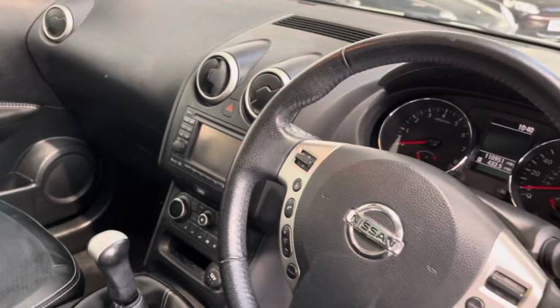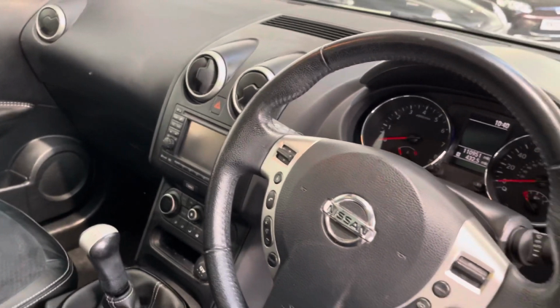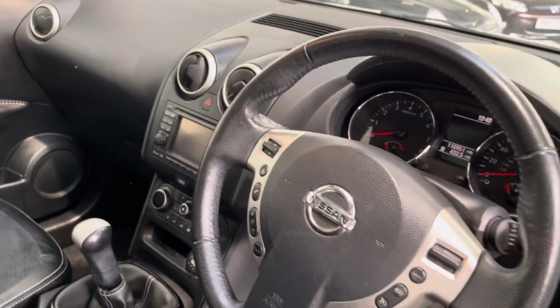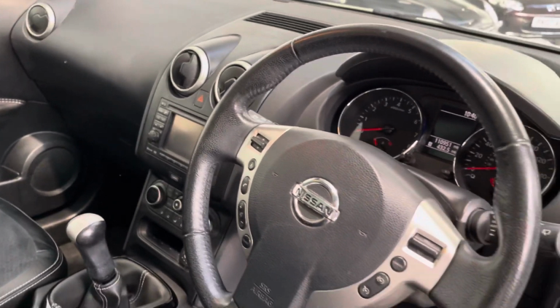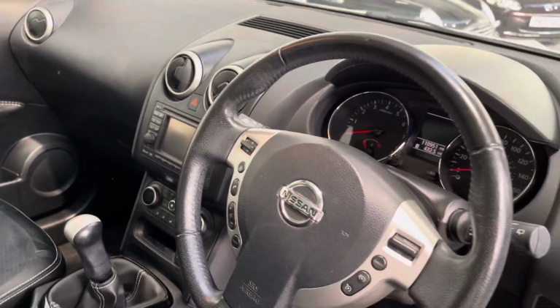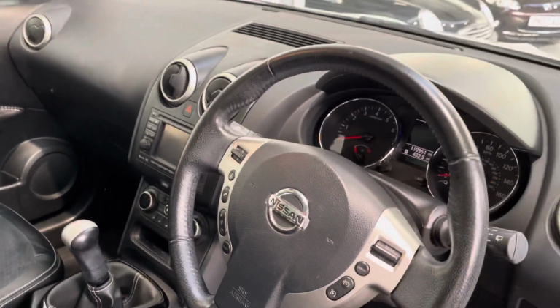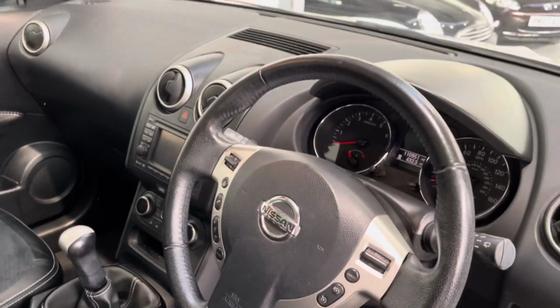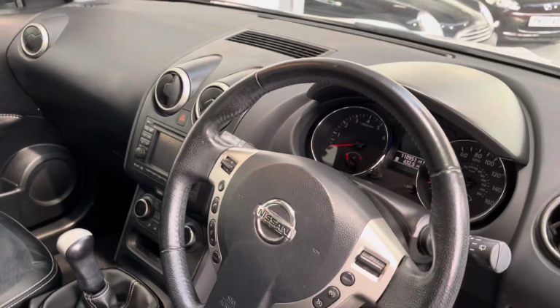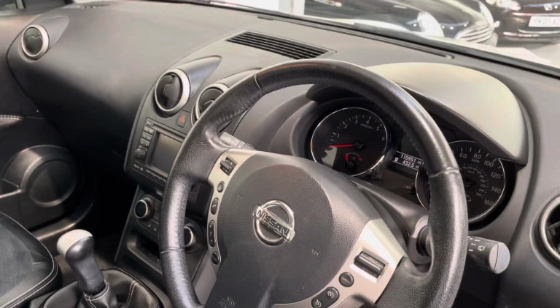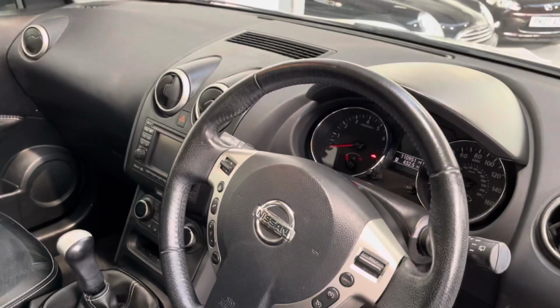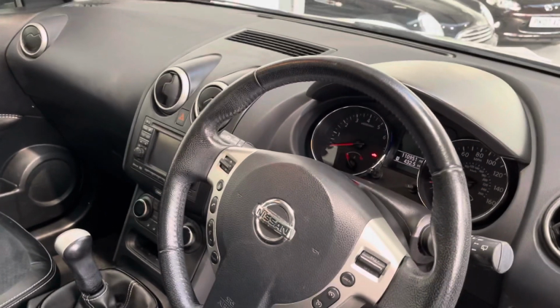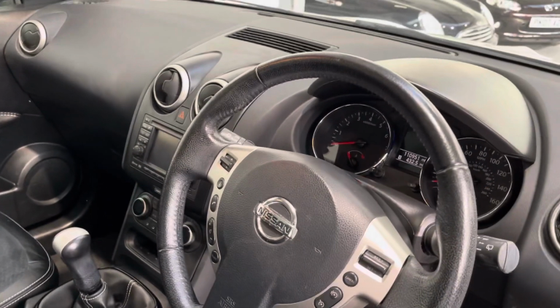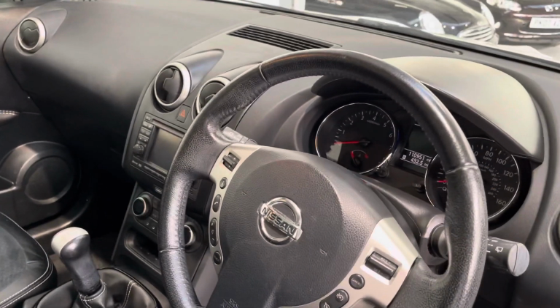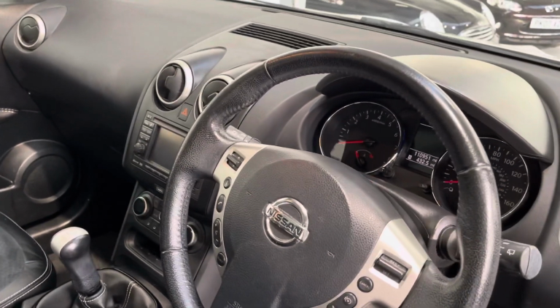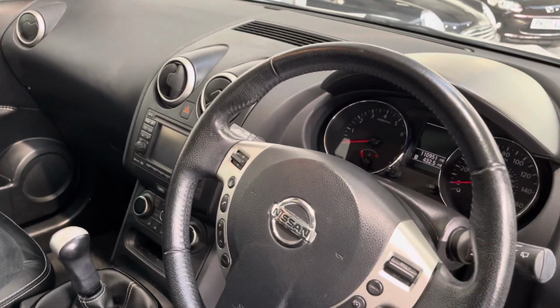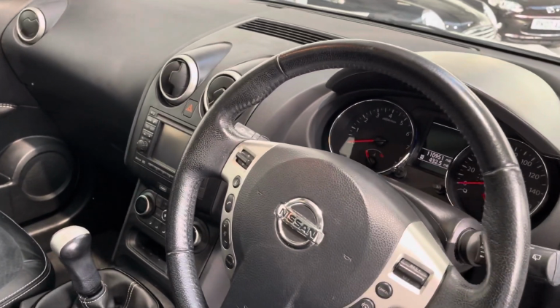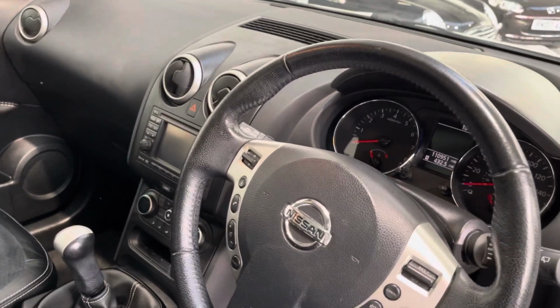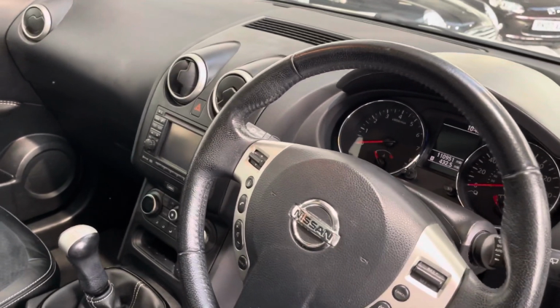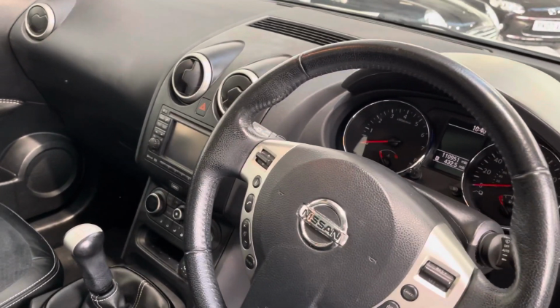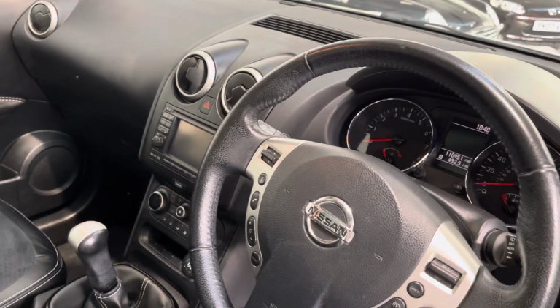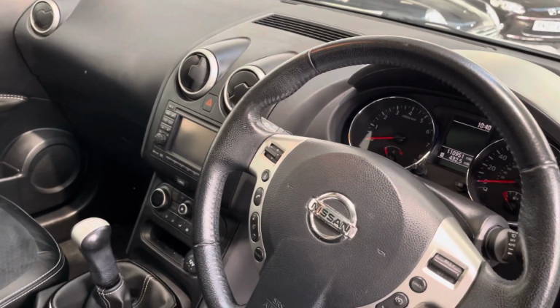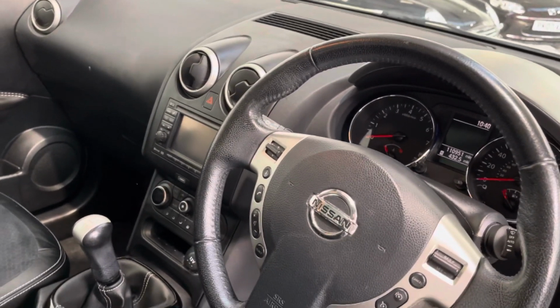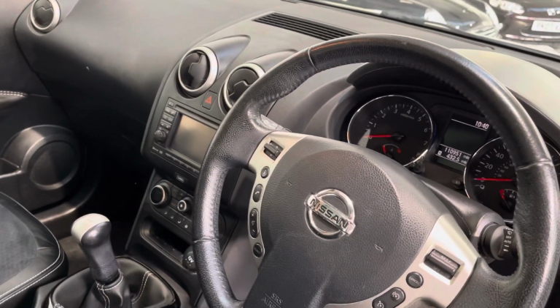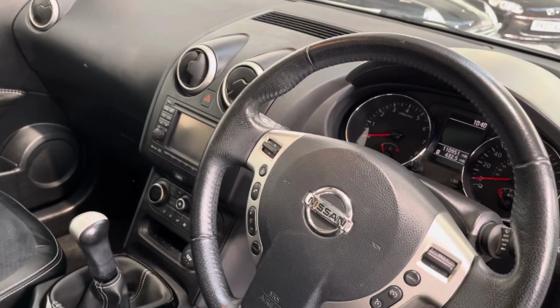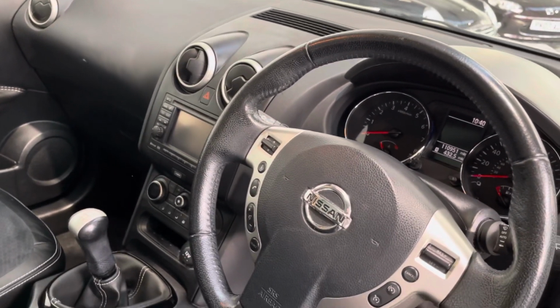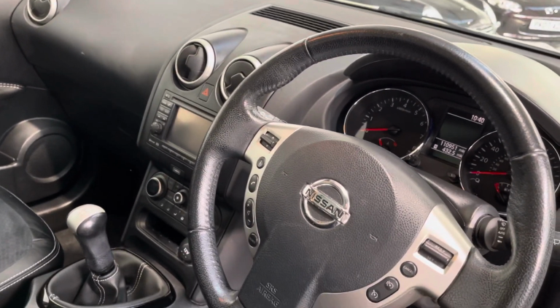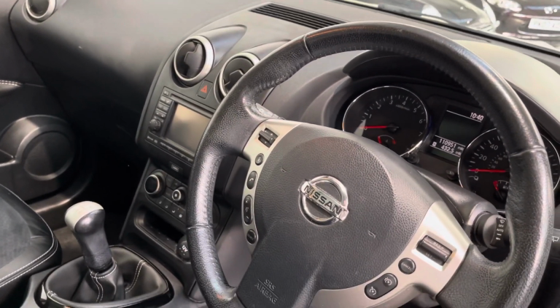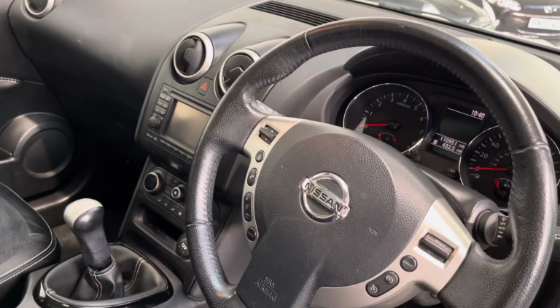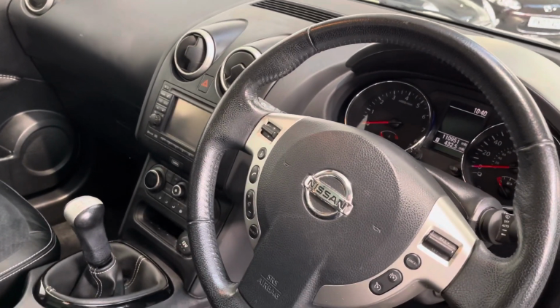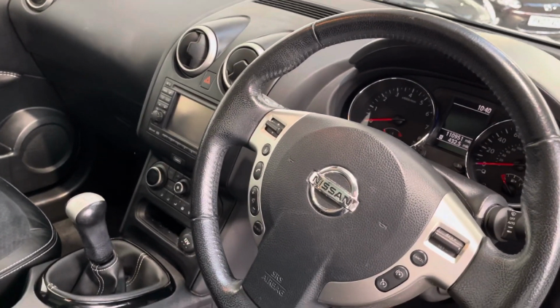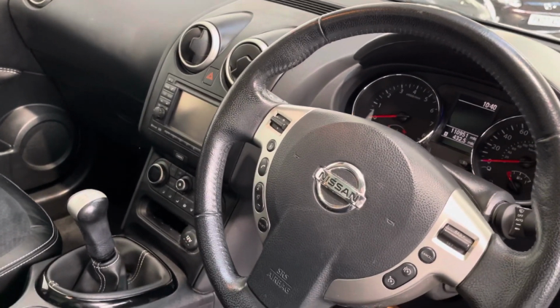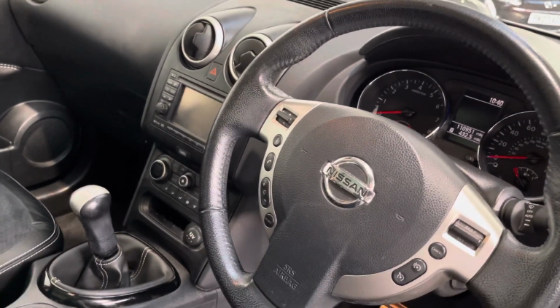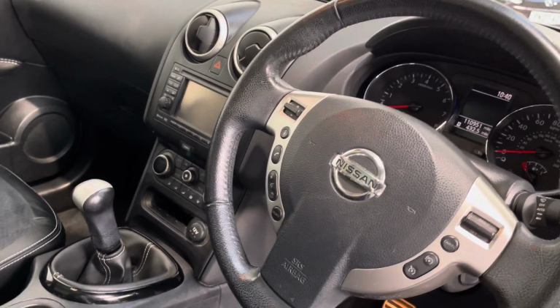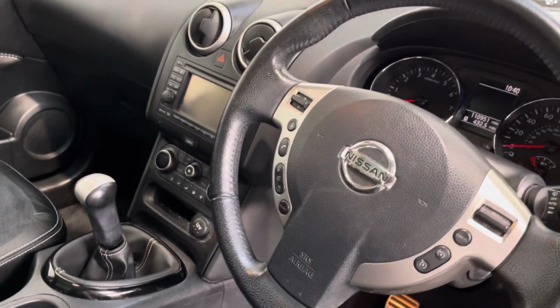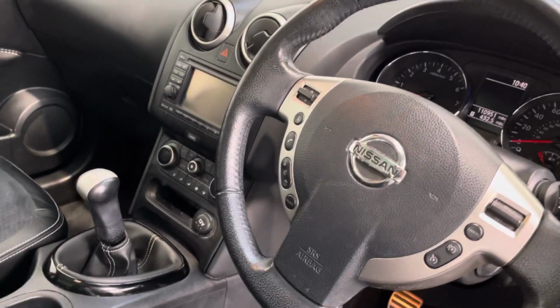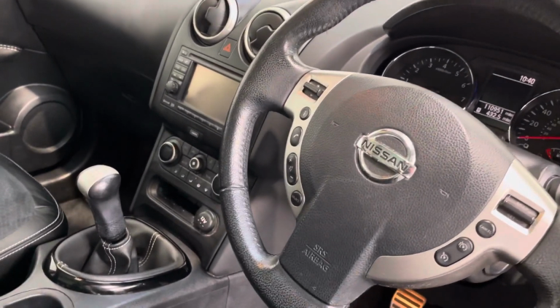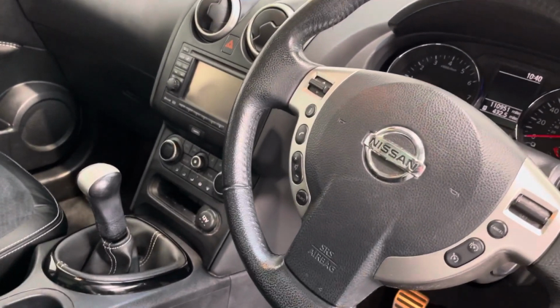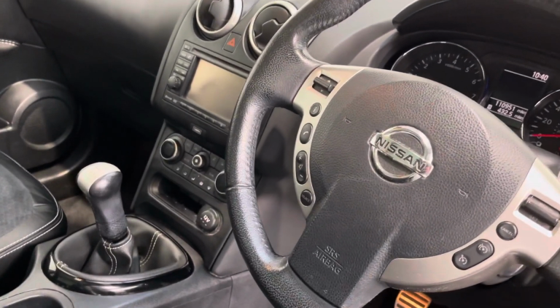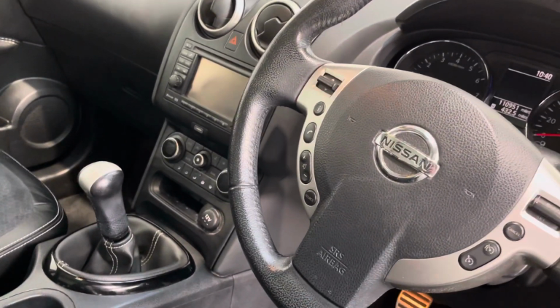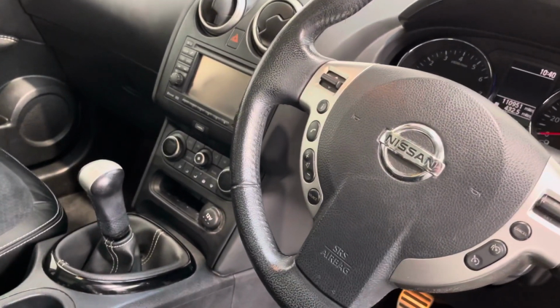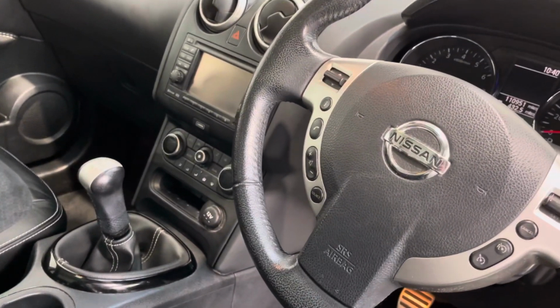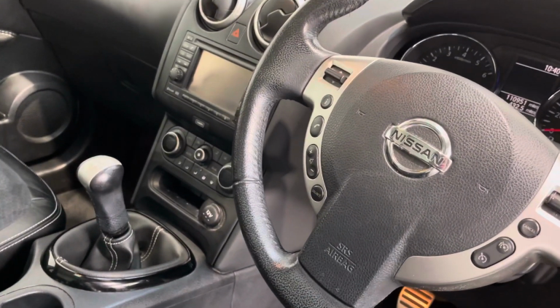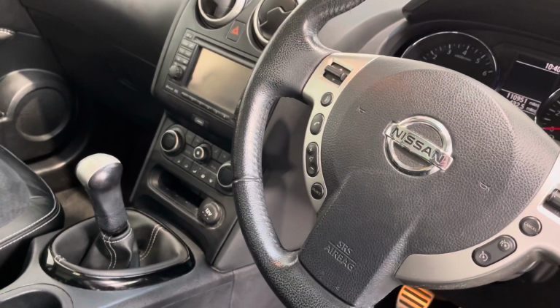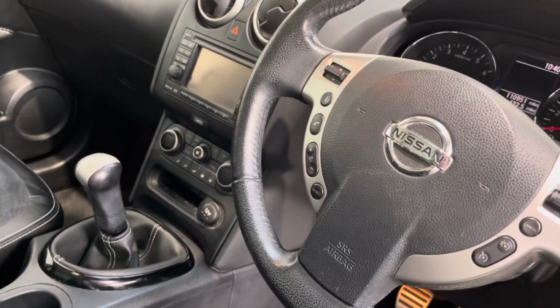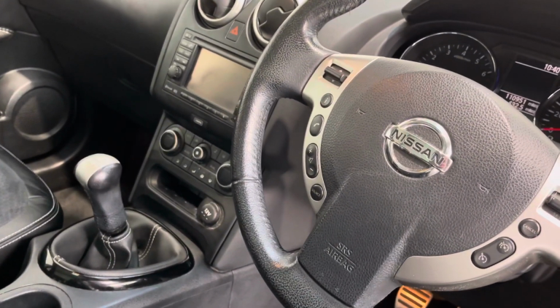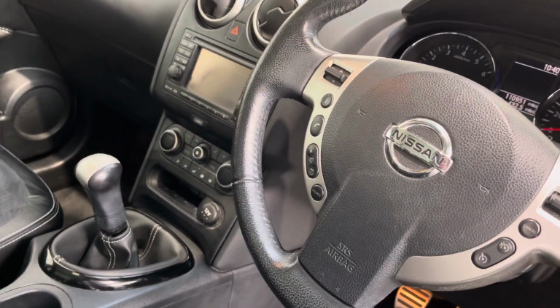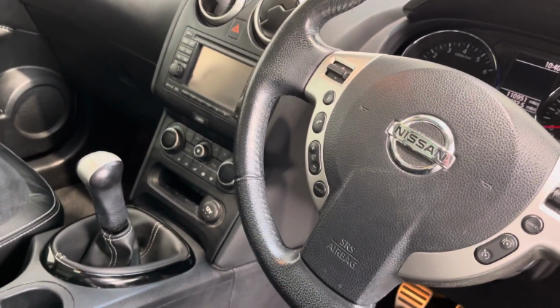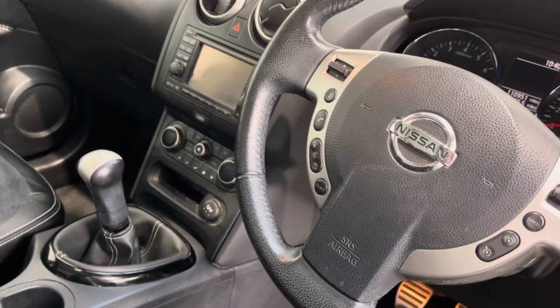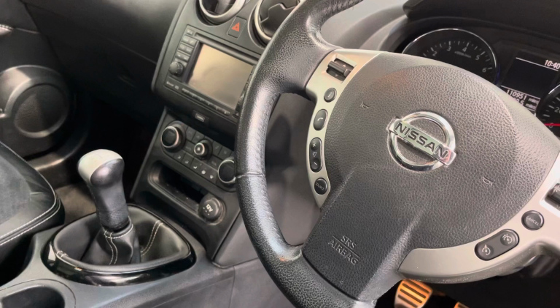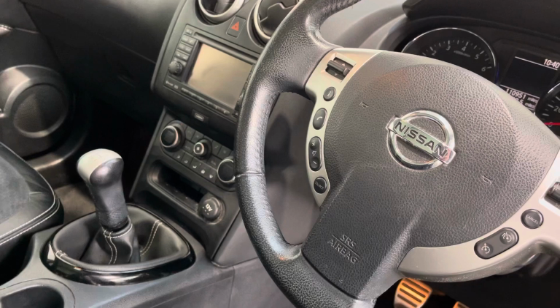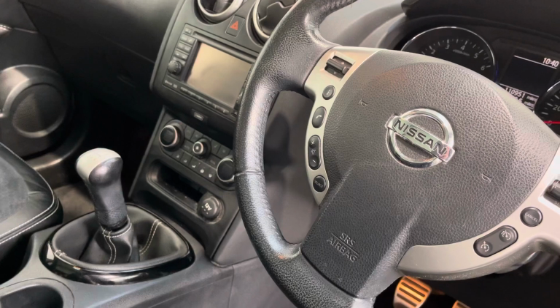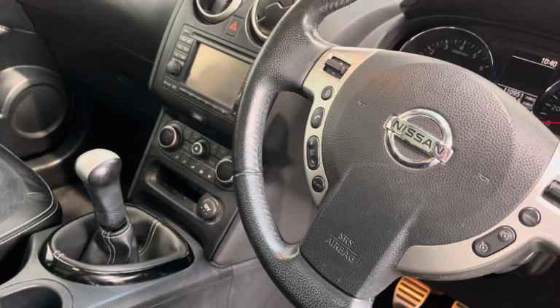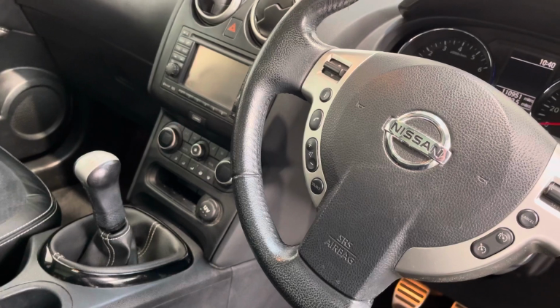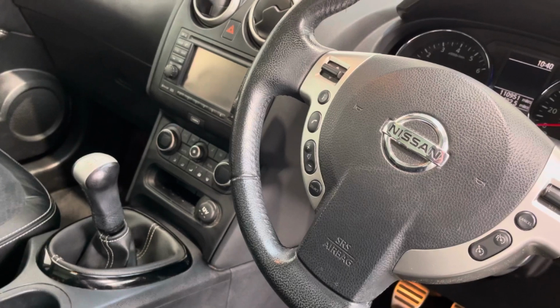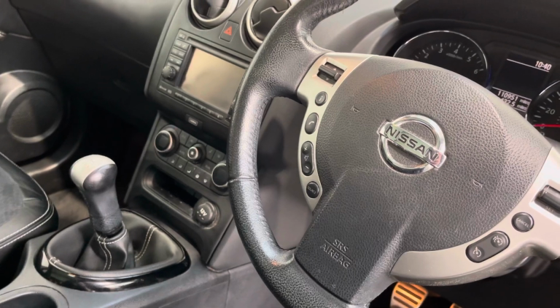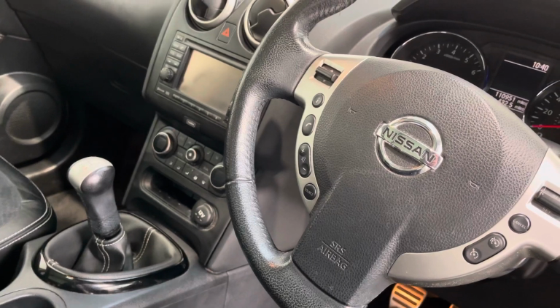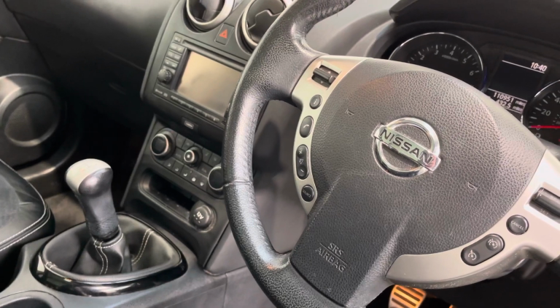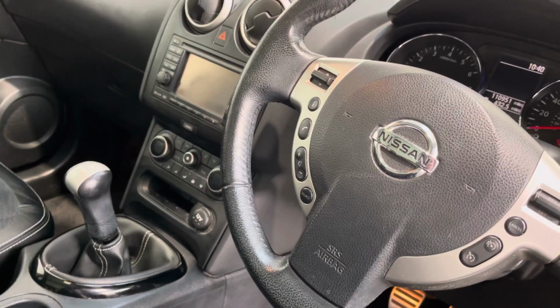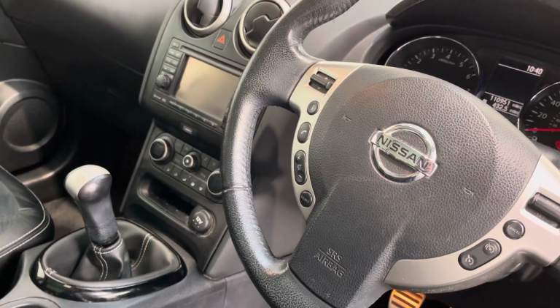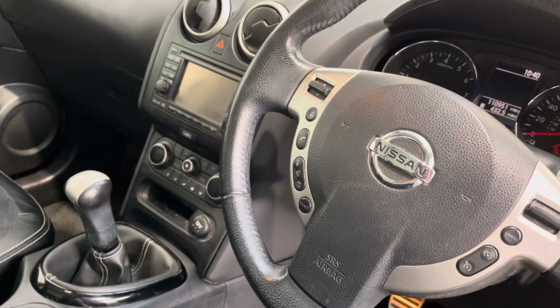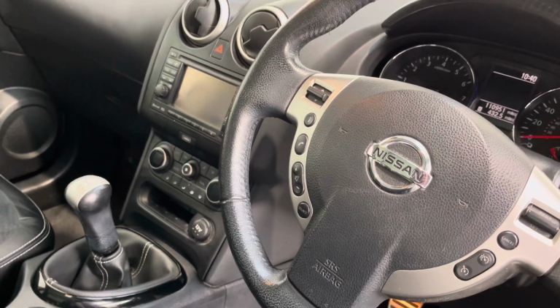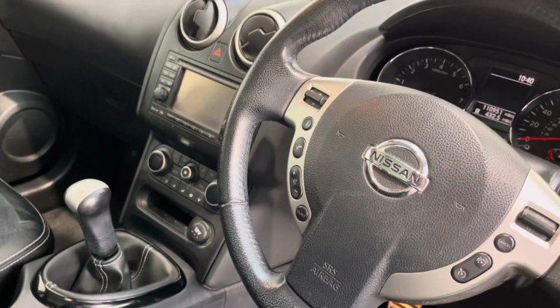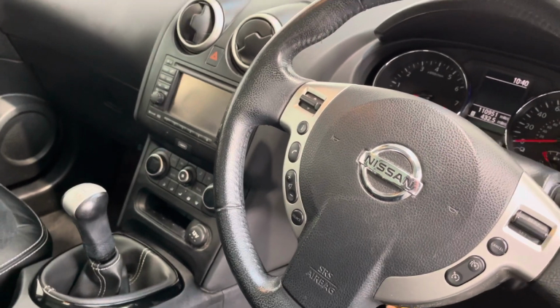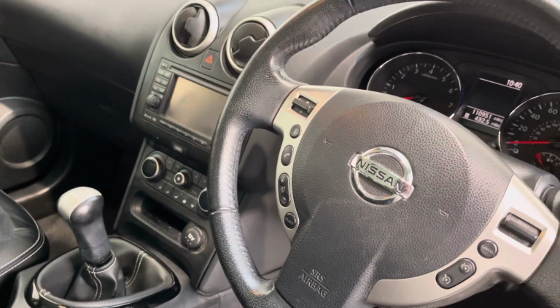It also has electric folding mirrors, auto lights, auto wipers, and a full 360-degree camera — which is obviously where the vehicle got its name from — so you get a bird's-eye view of the car. It also has climate air conditioning, allowing you to set the temperature separately for driver and passenger.